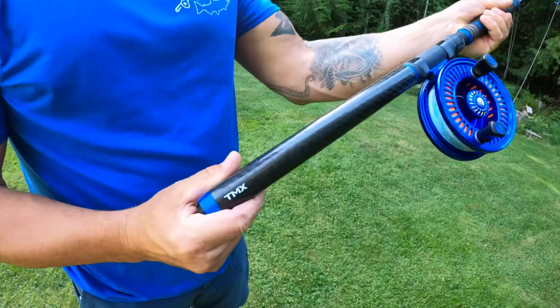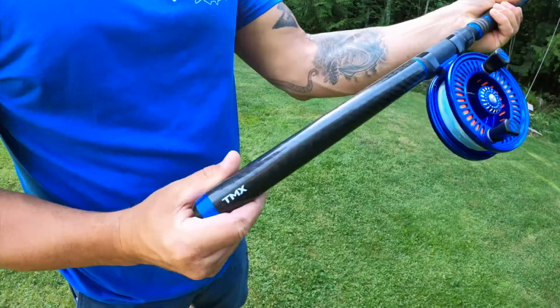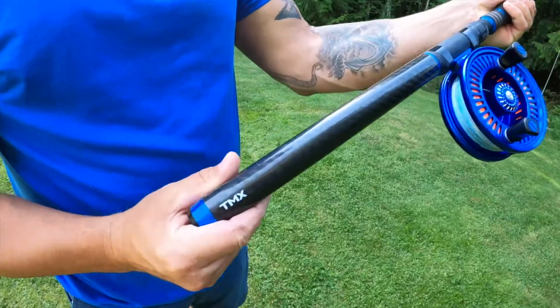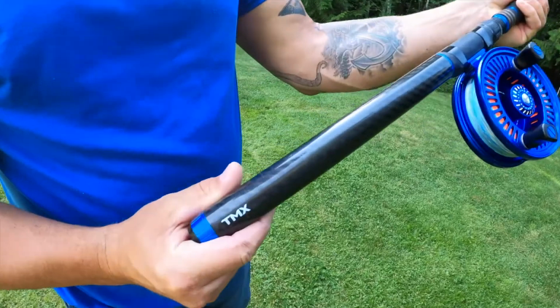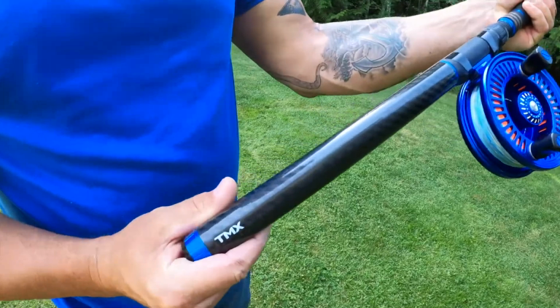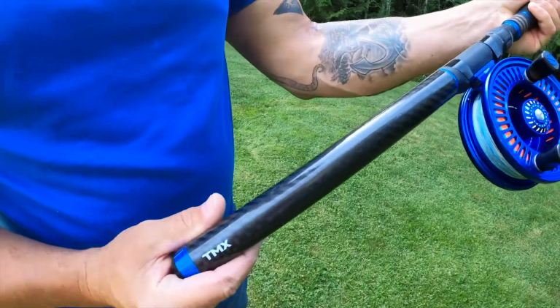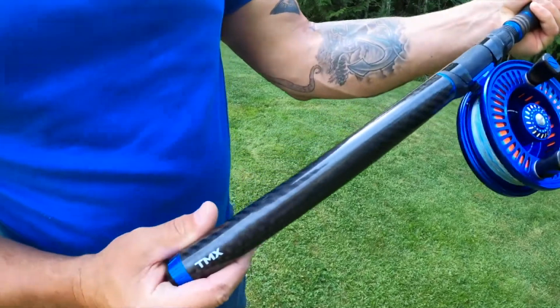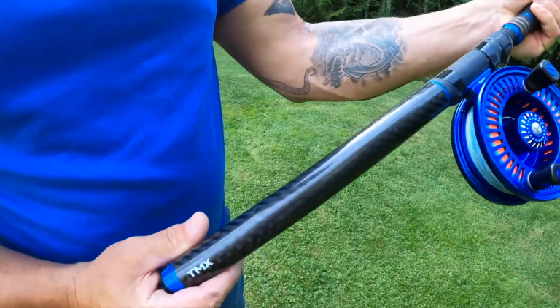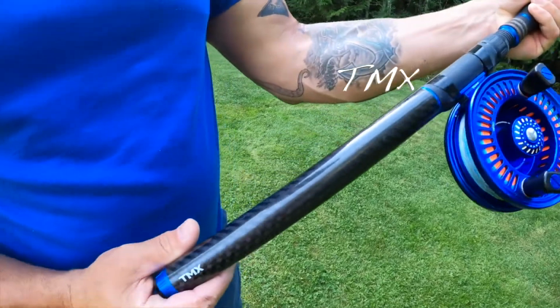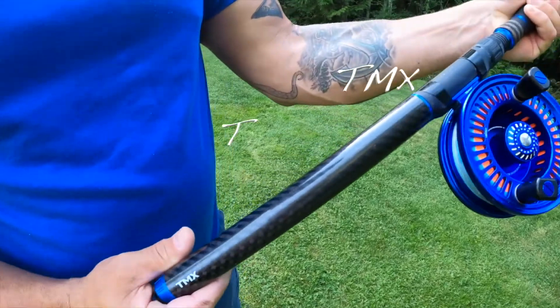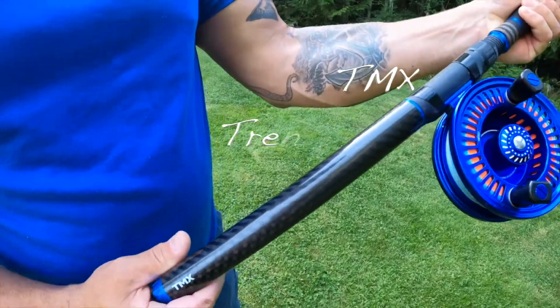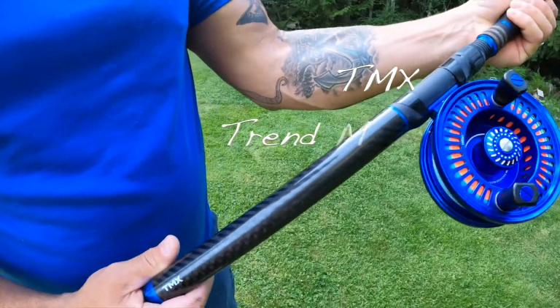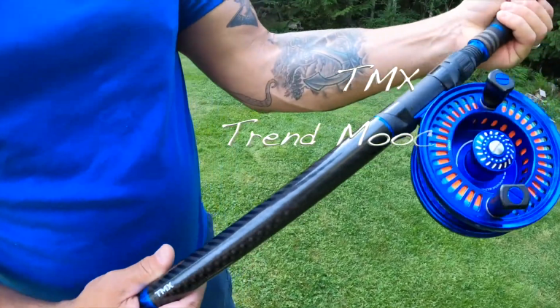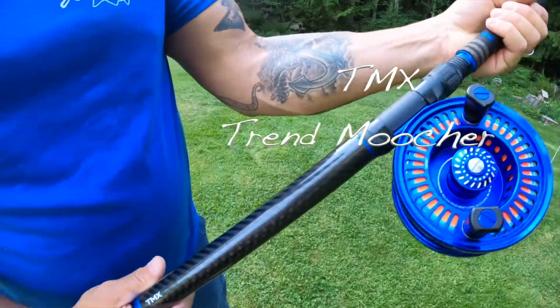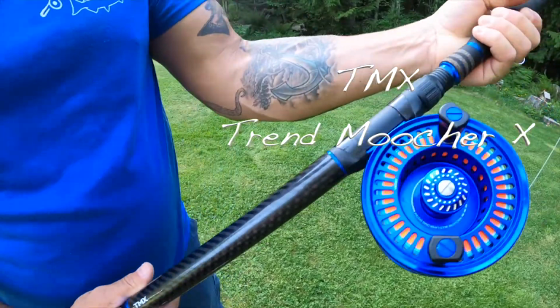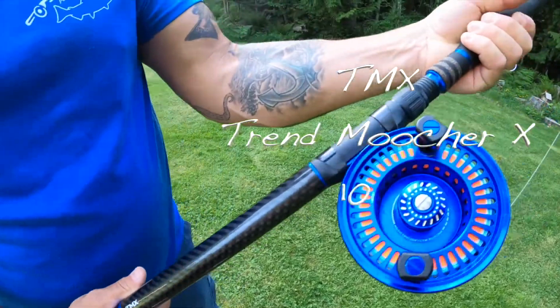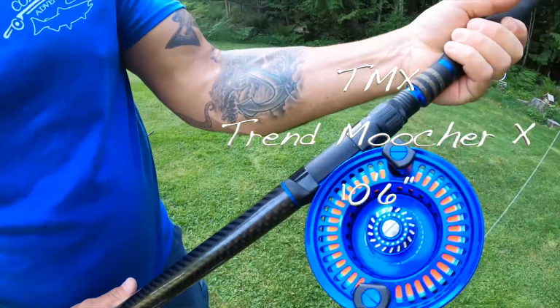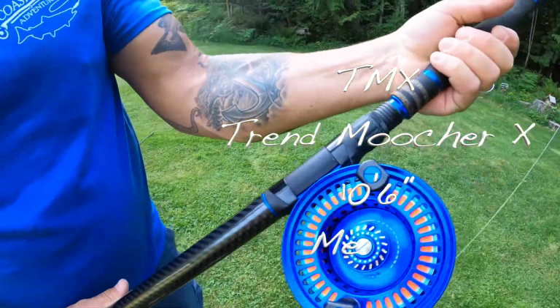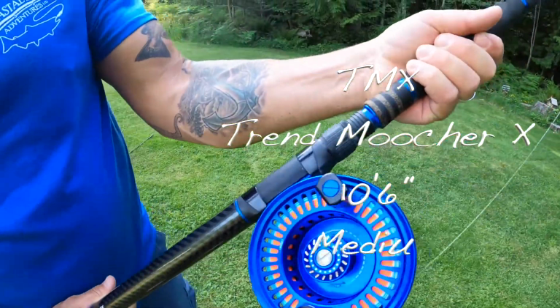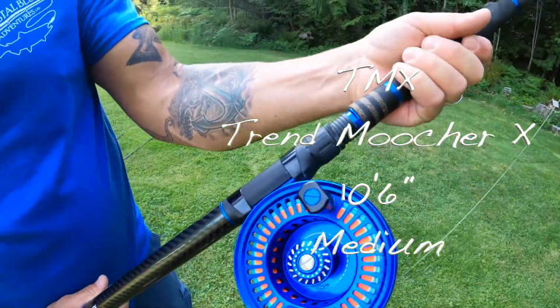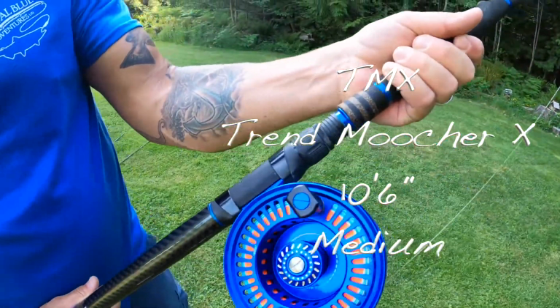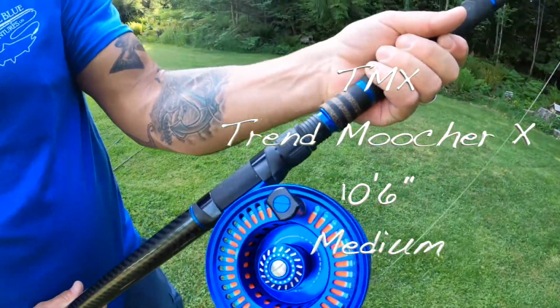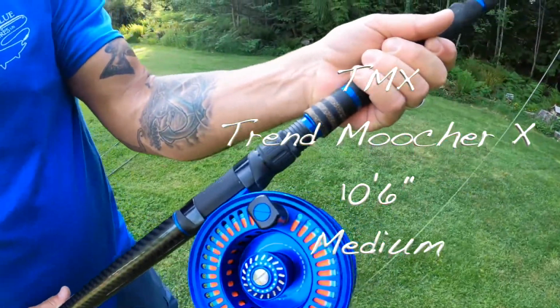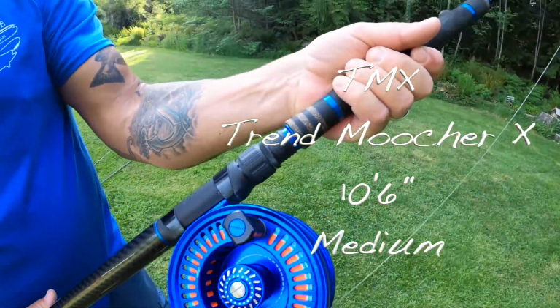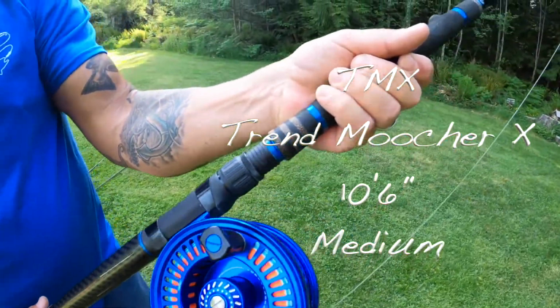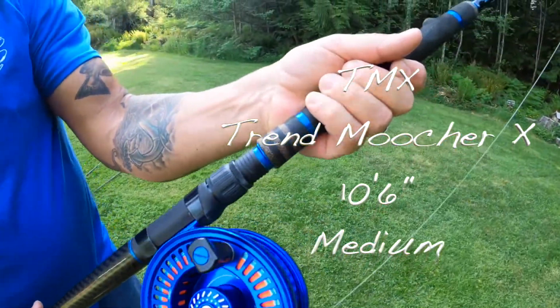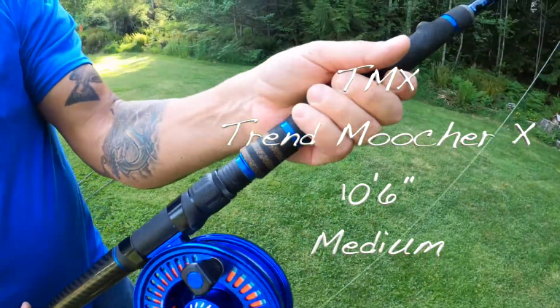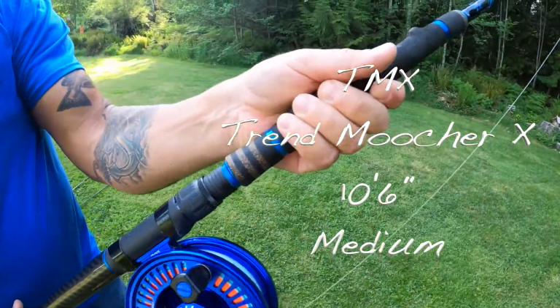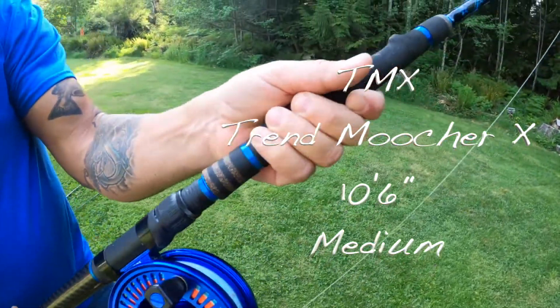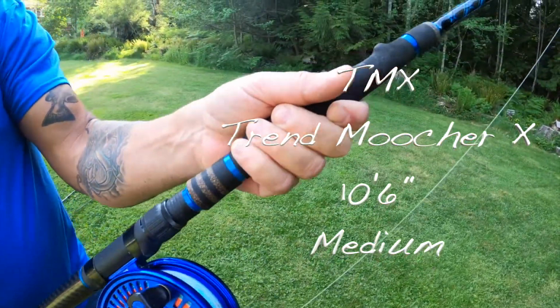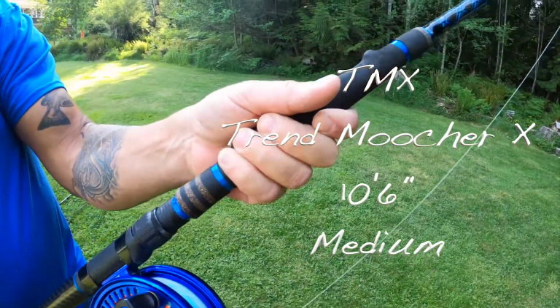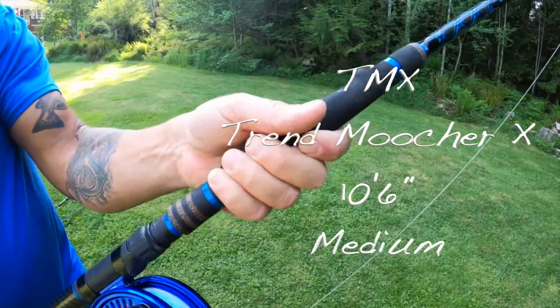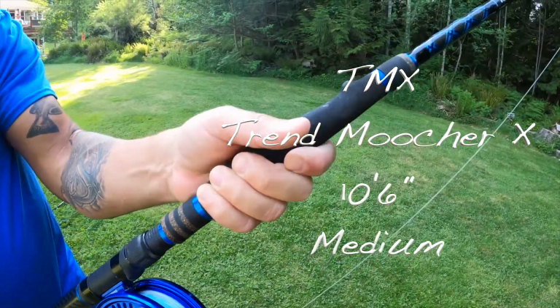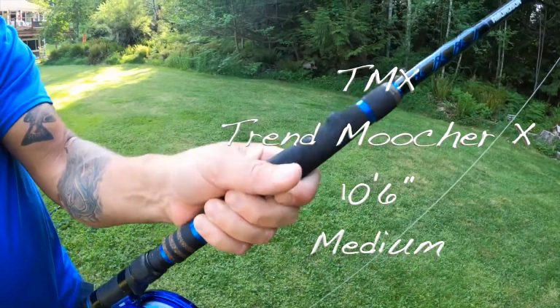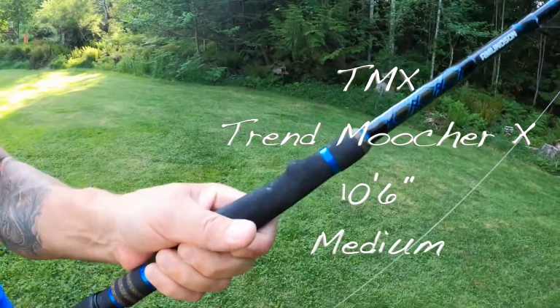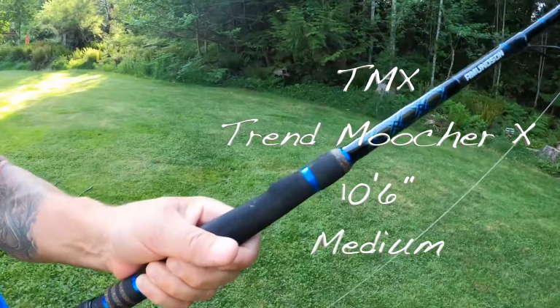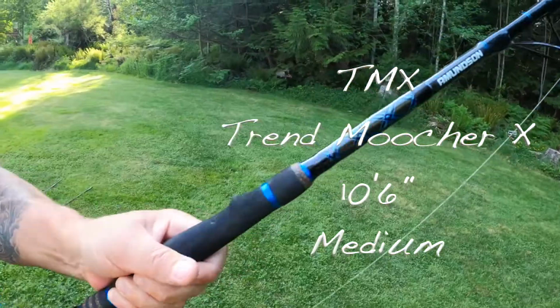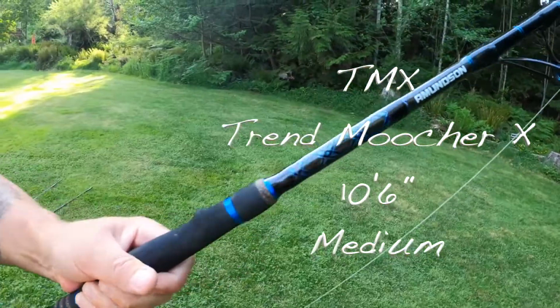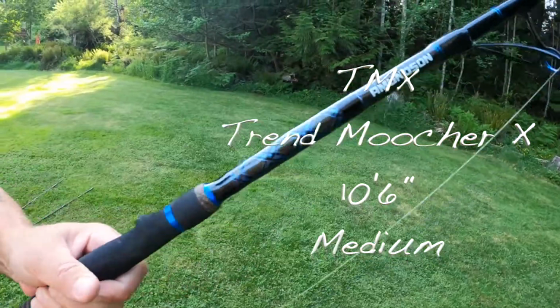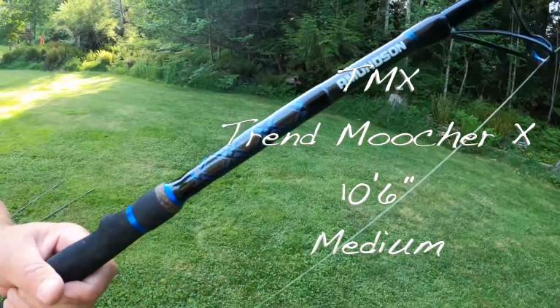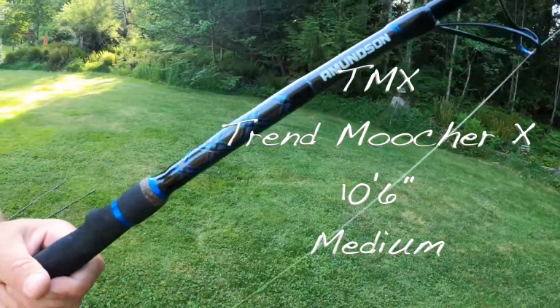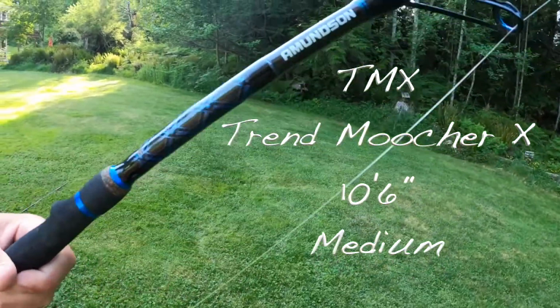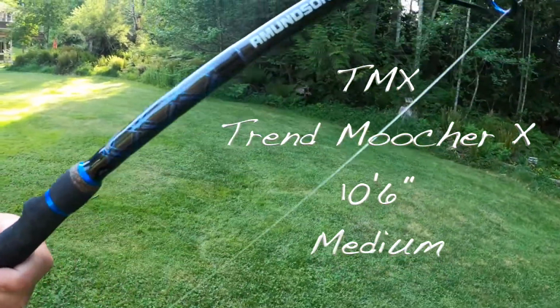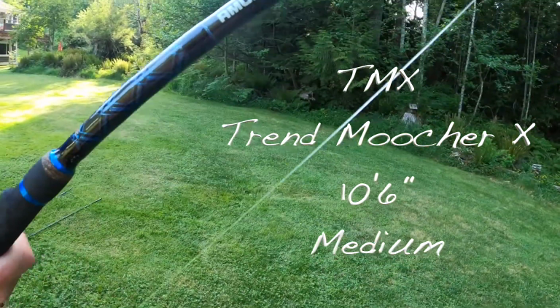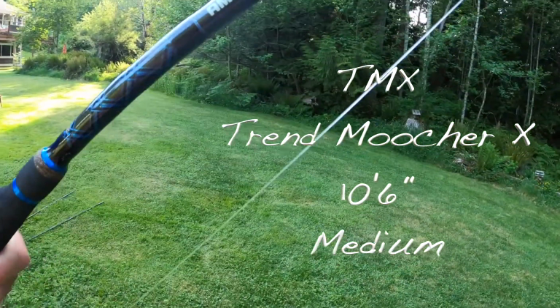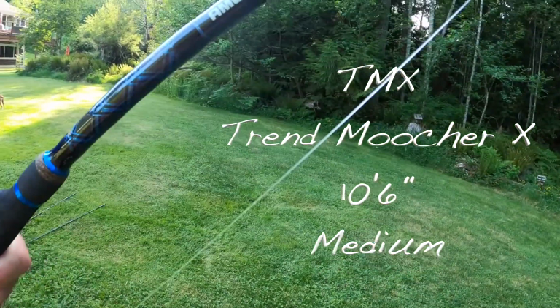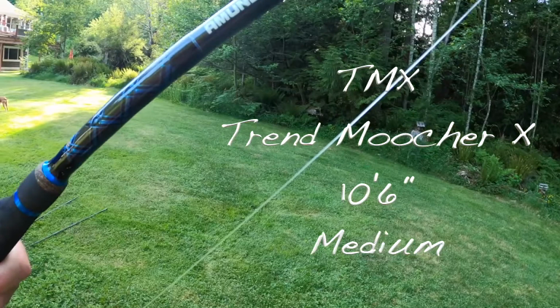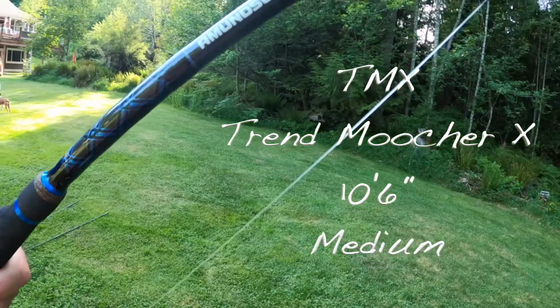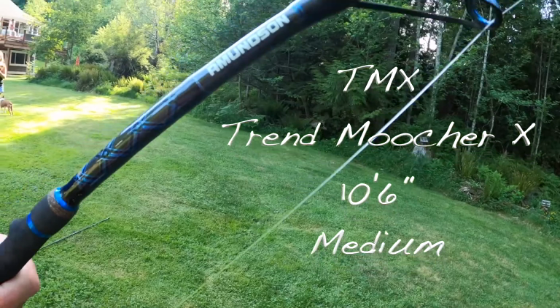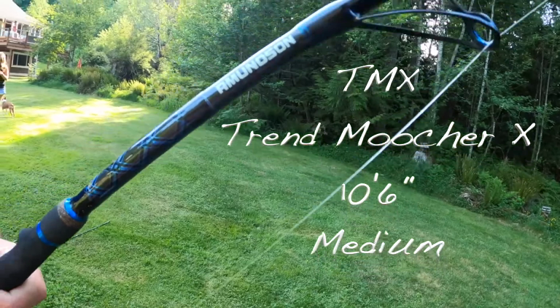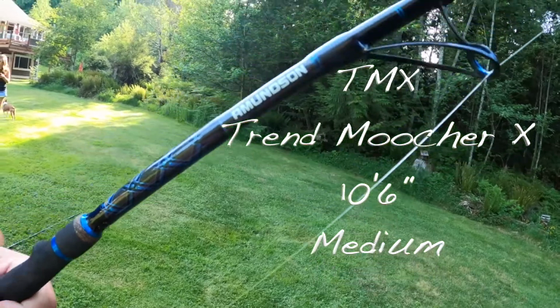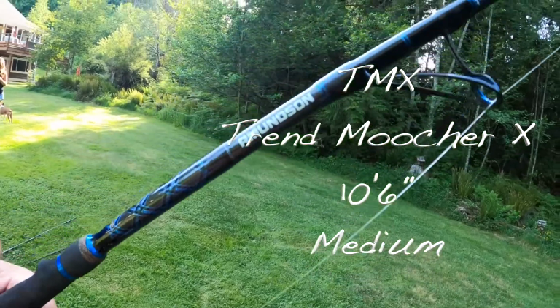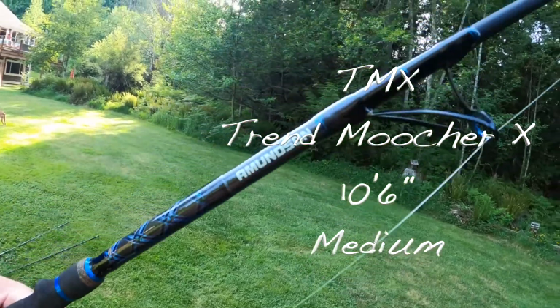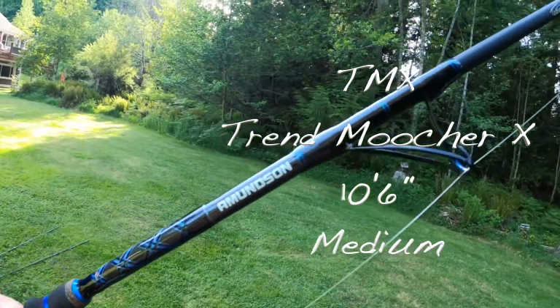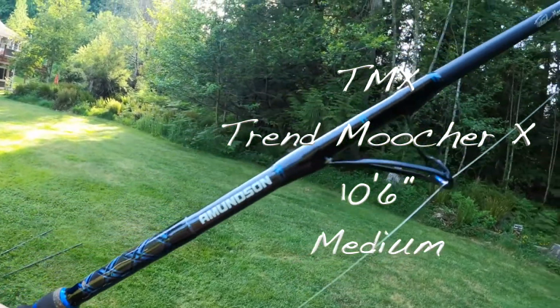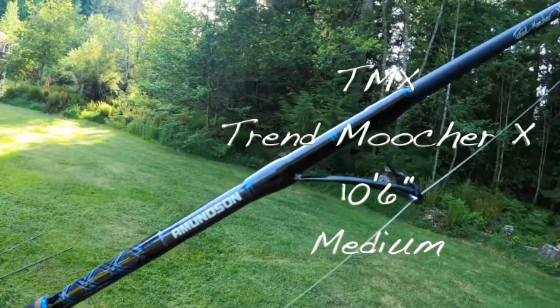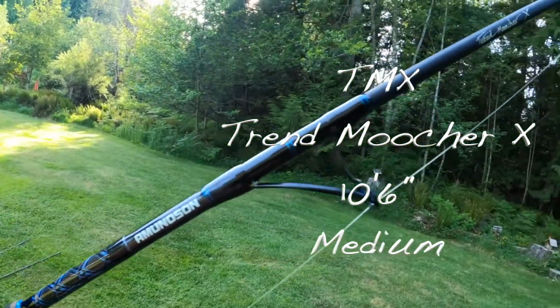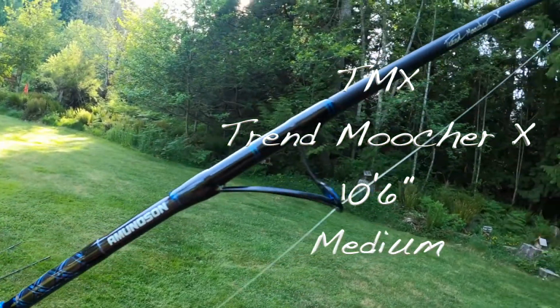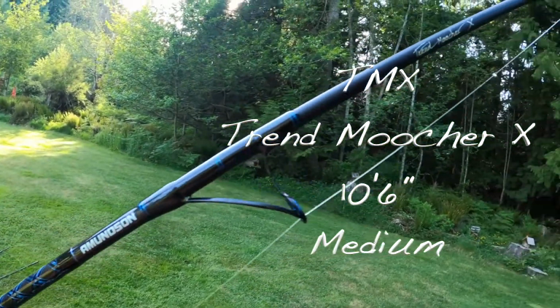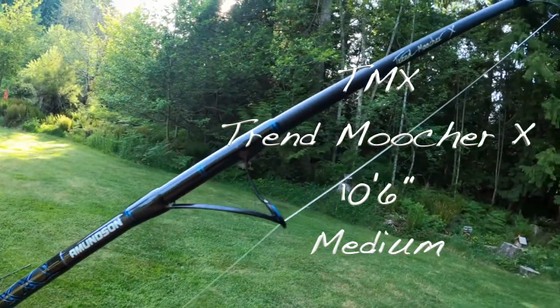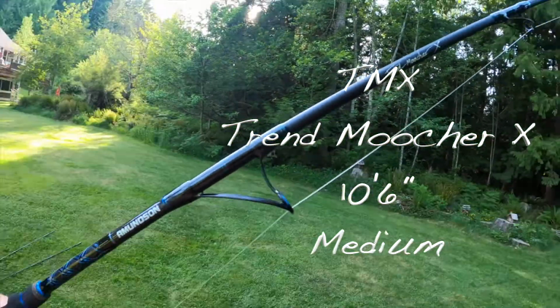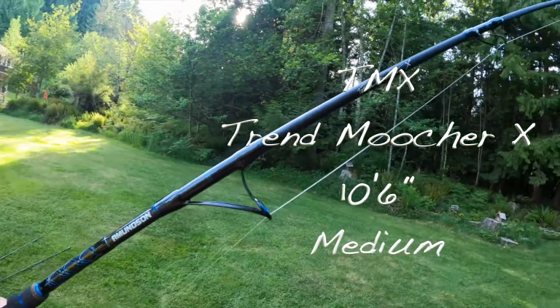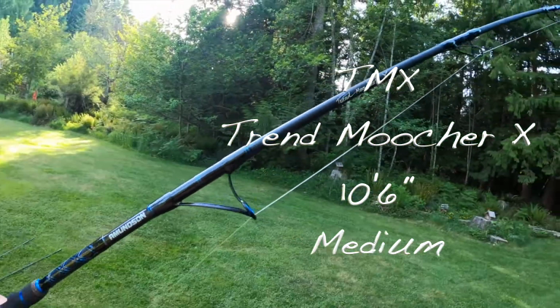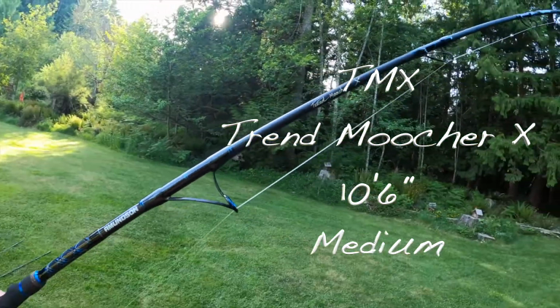The TMX rods maintained a nice arch with no flat spots. The anodized highlights throughout the rod nicely match with reel colours.